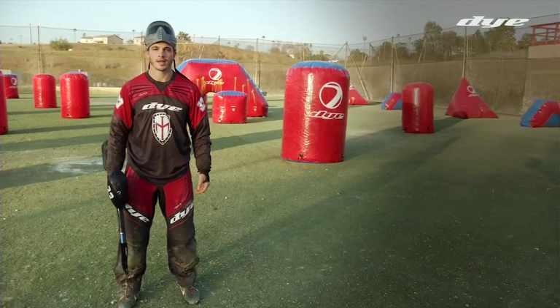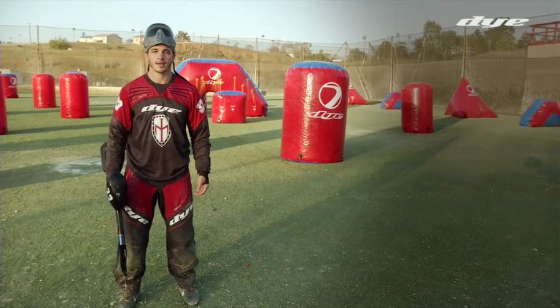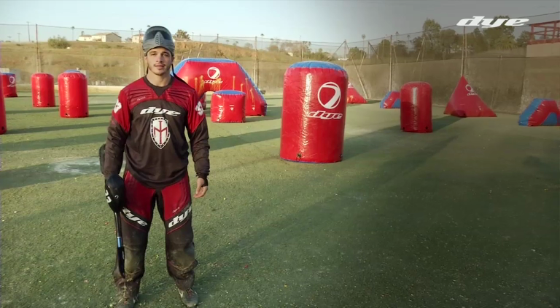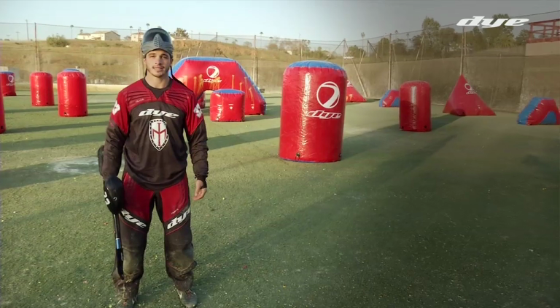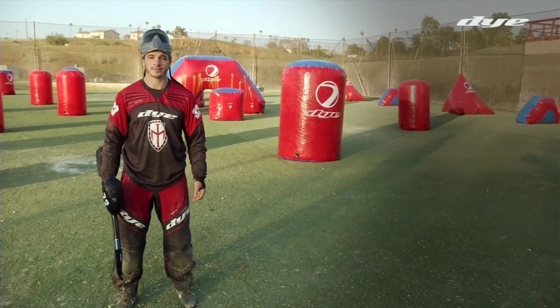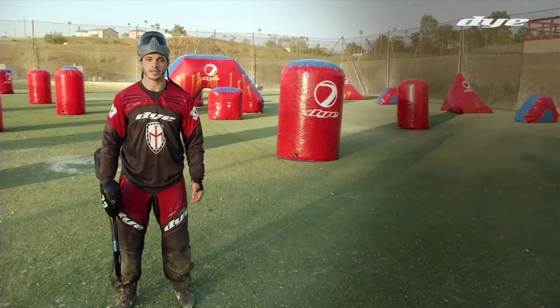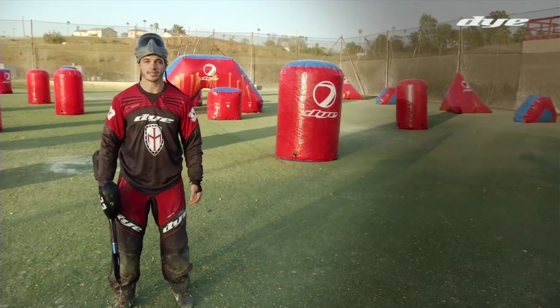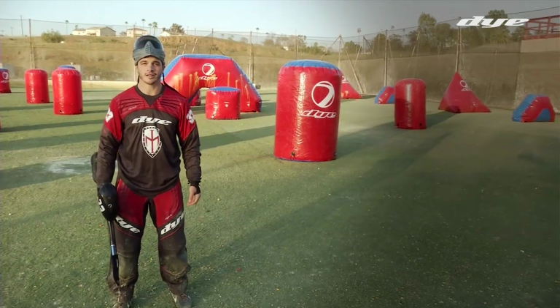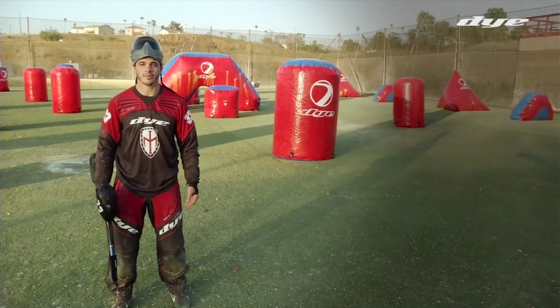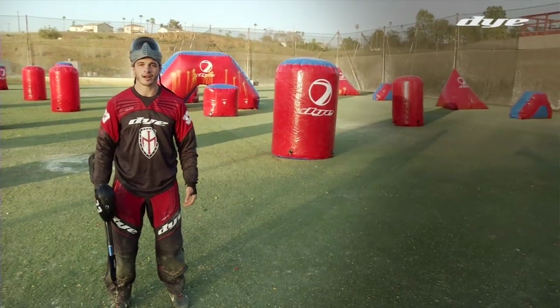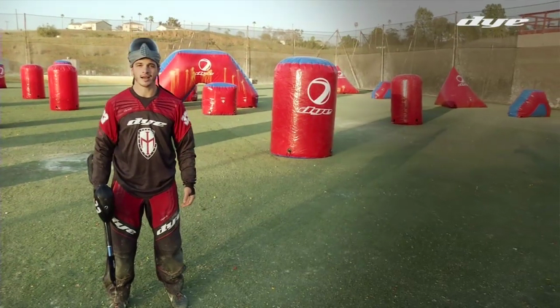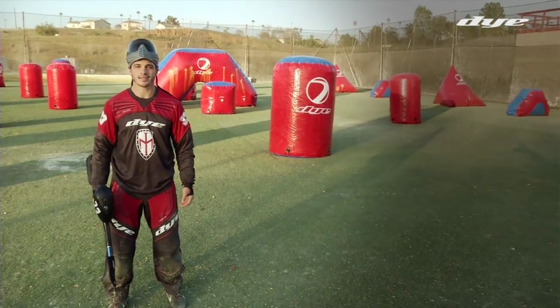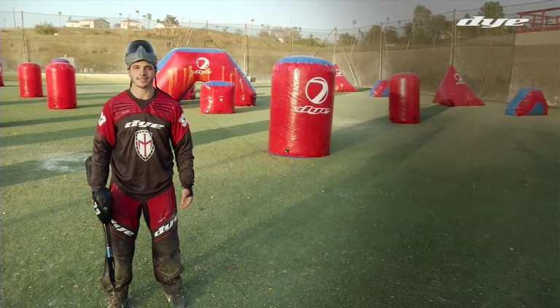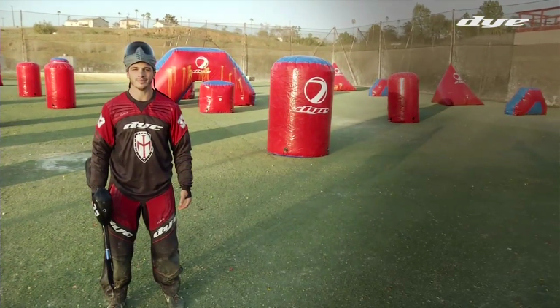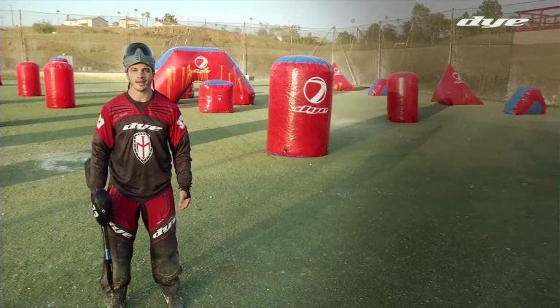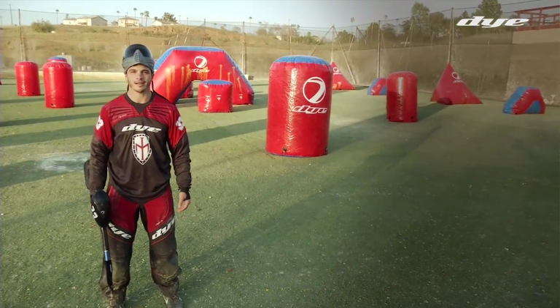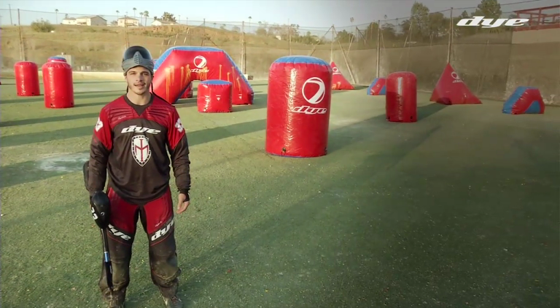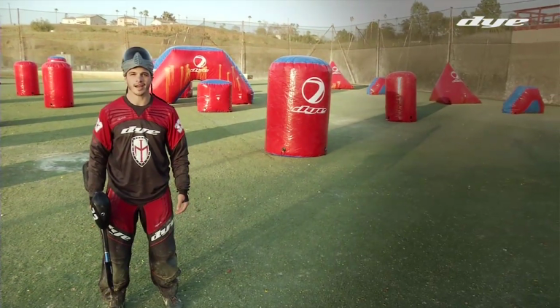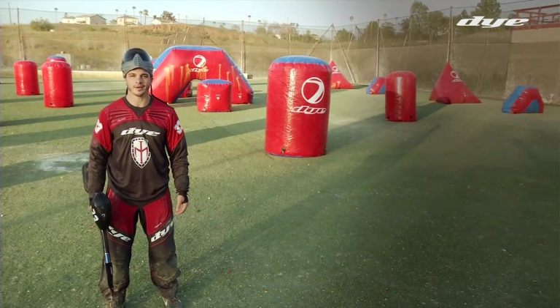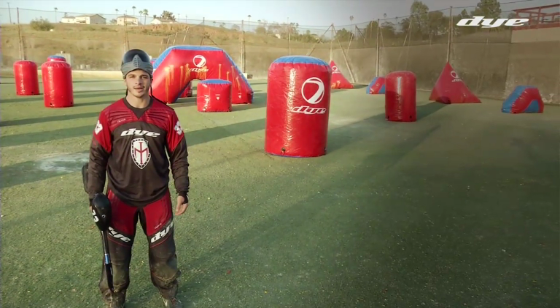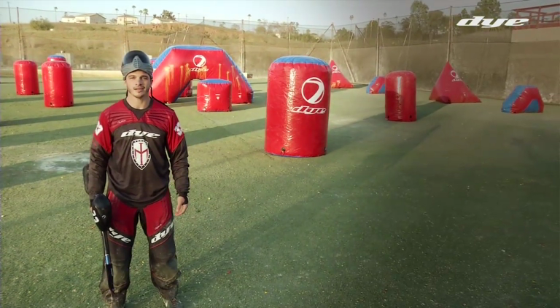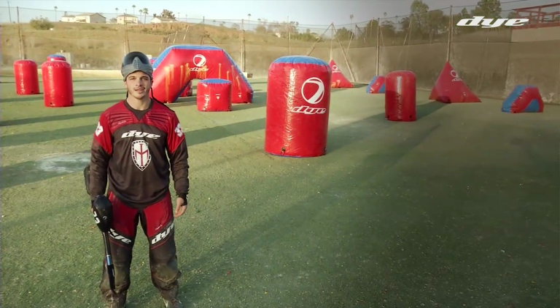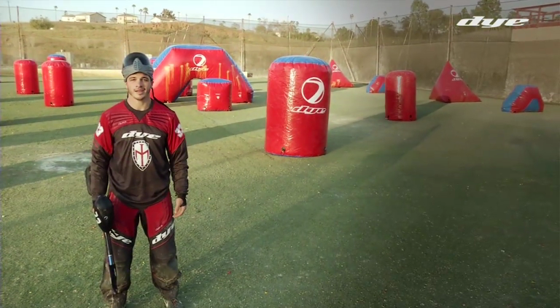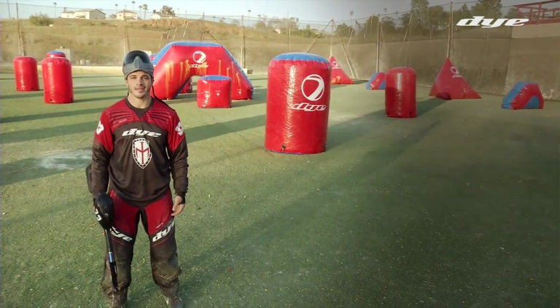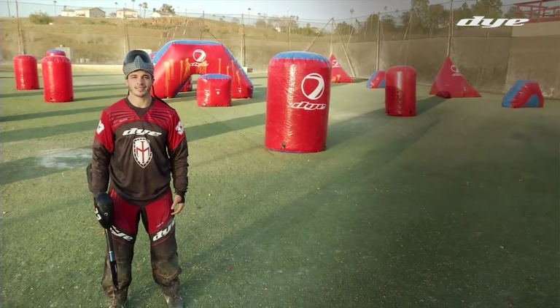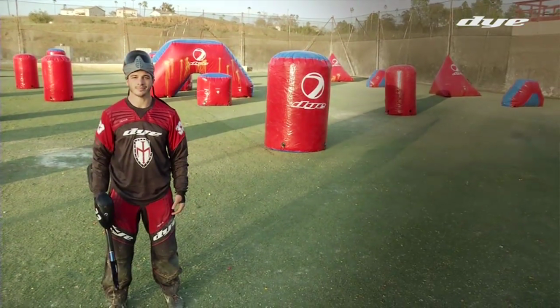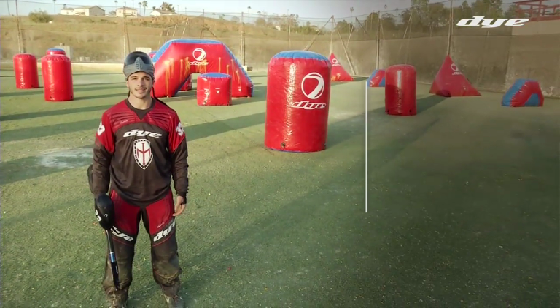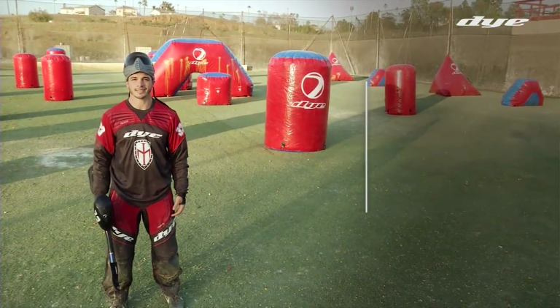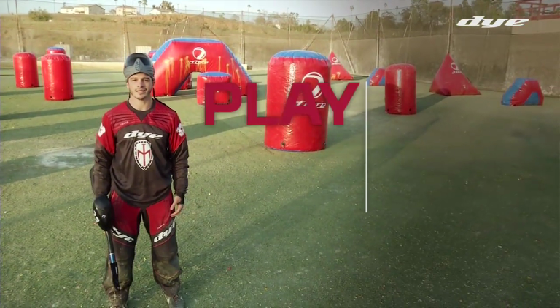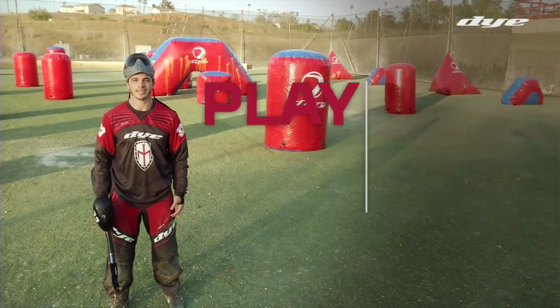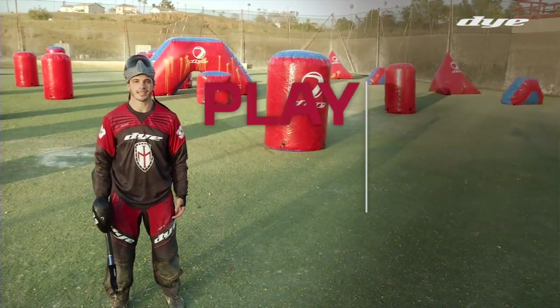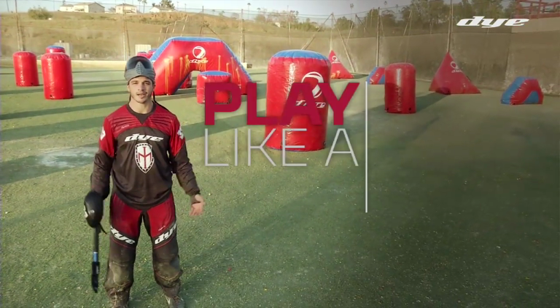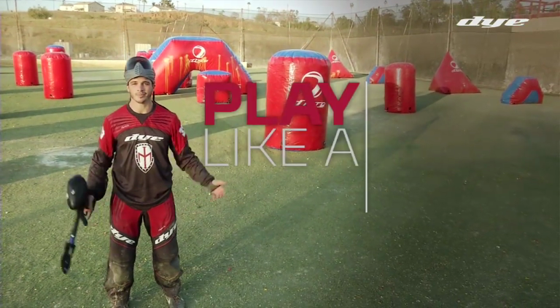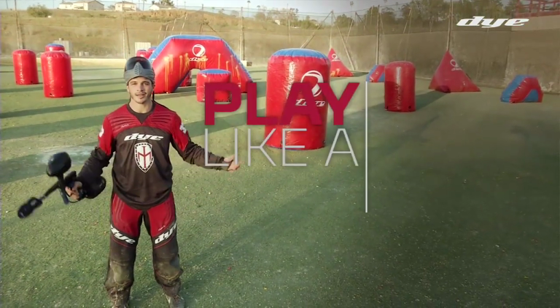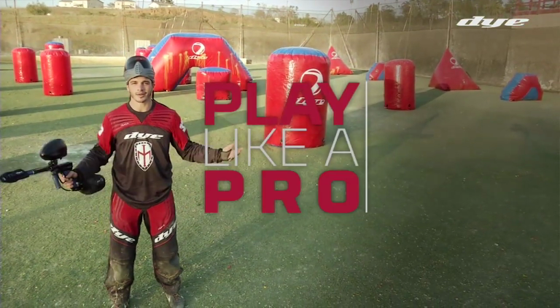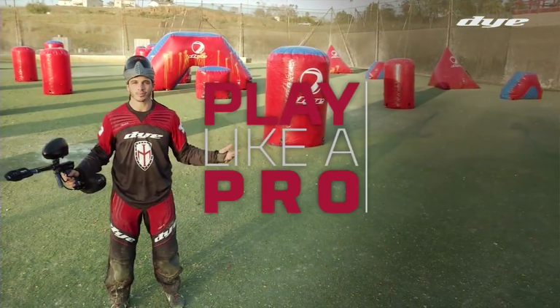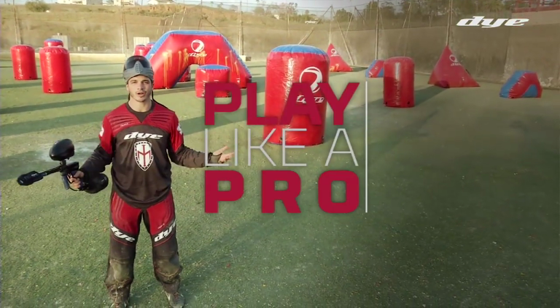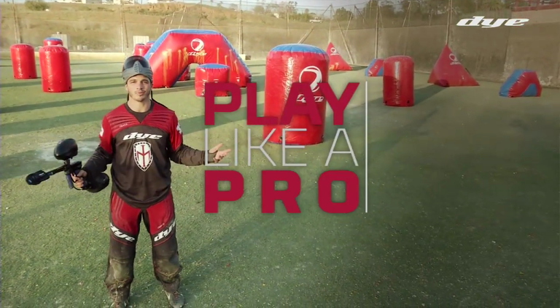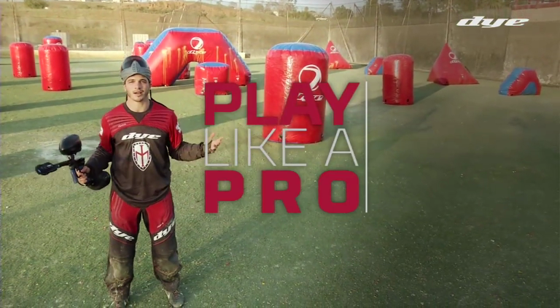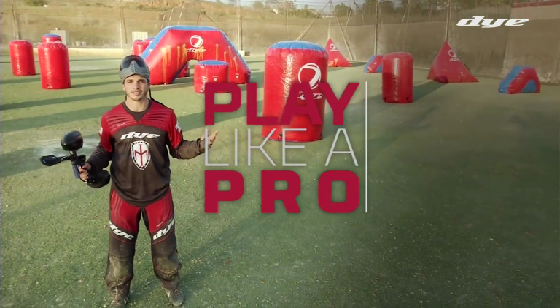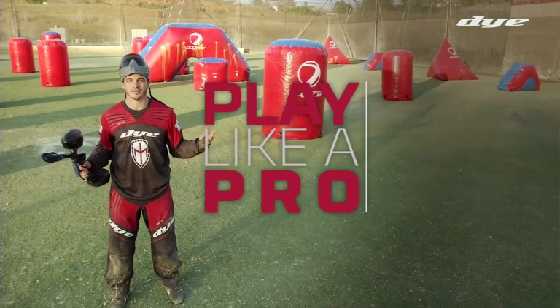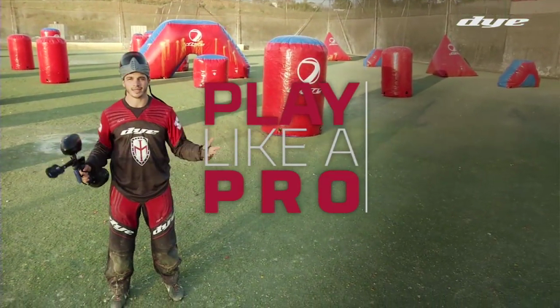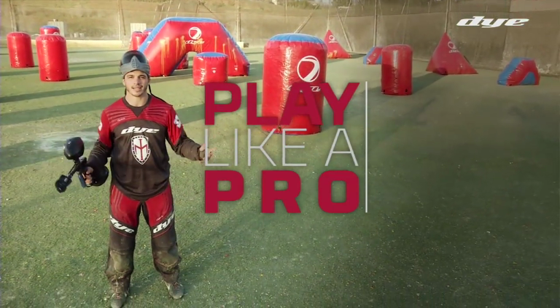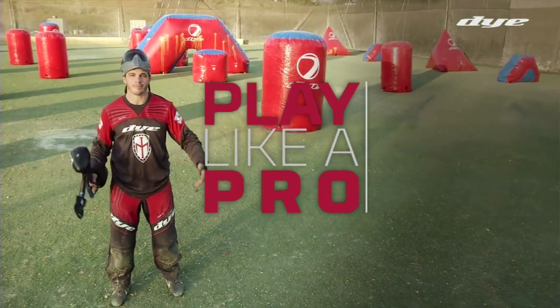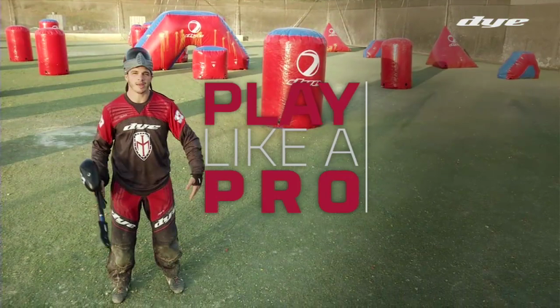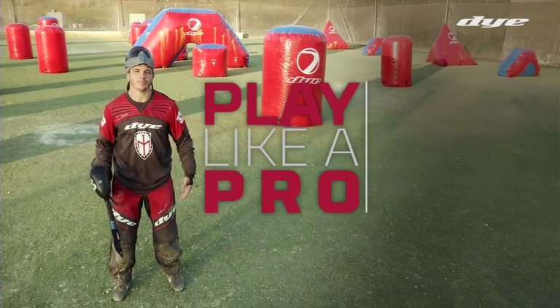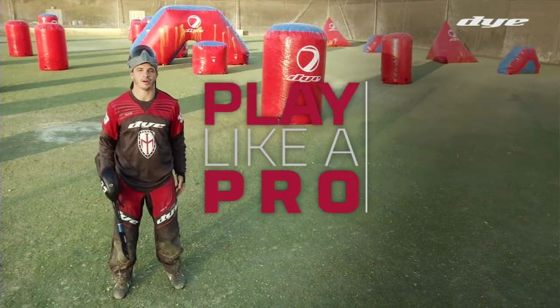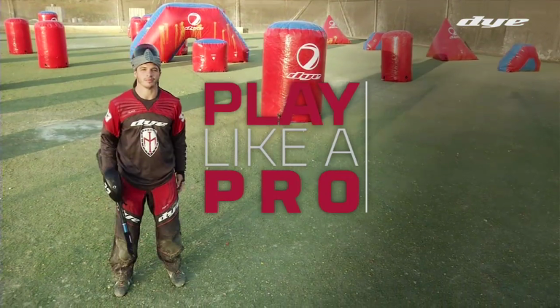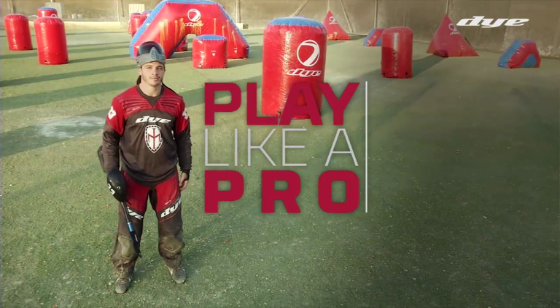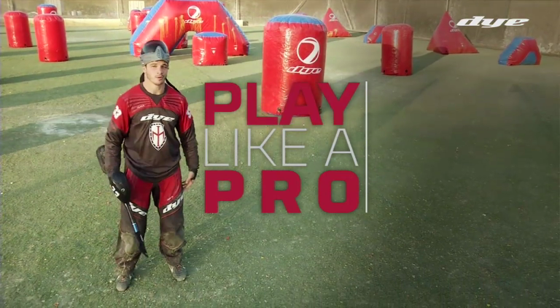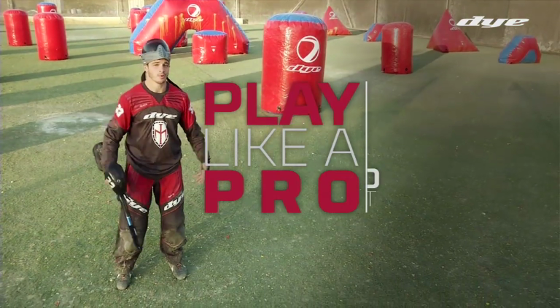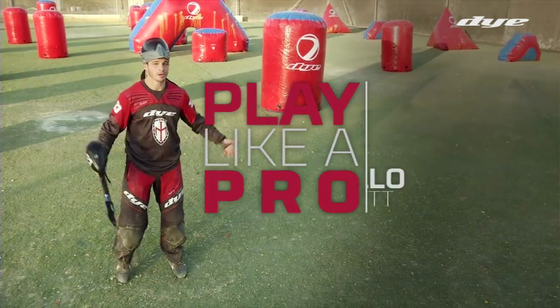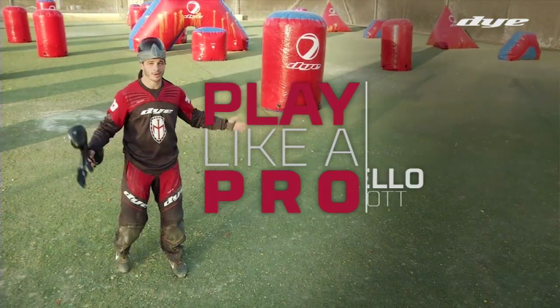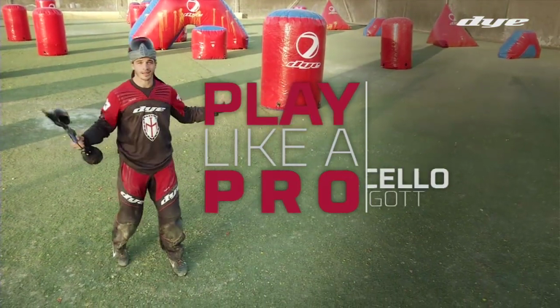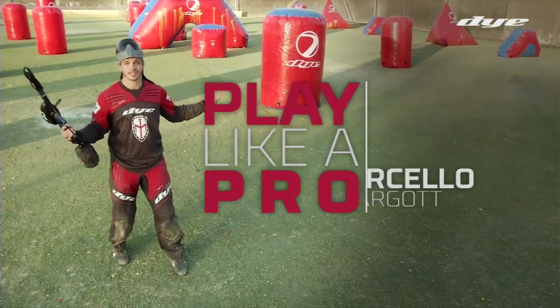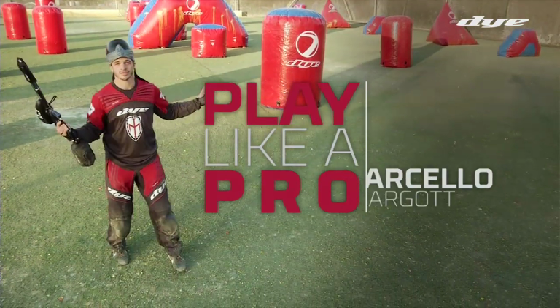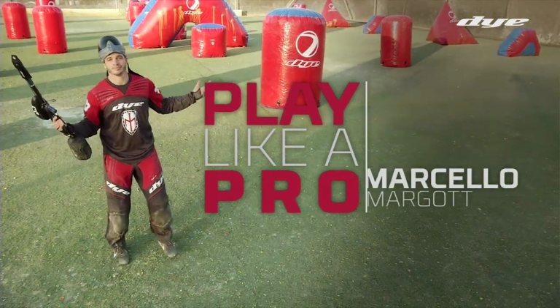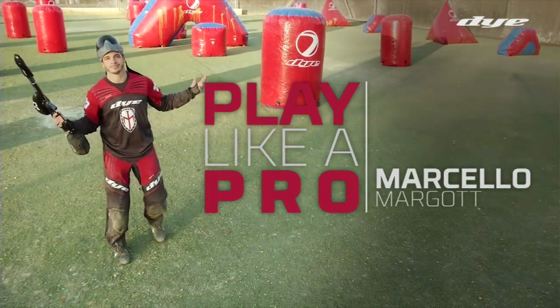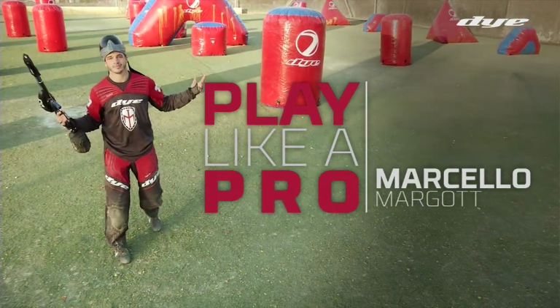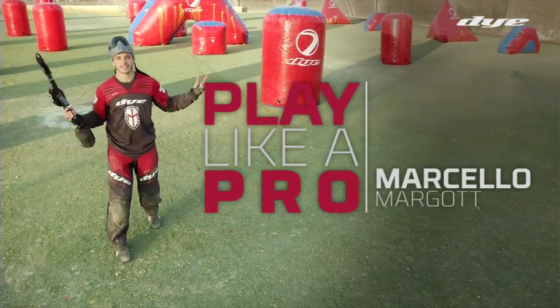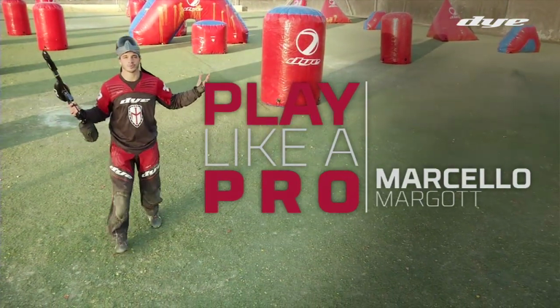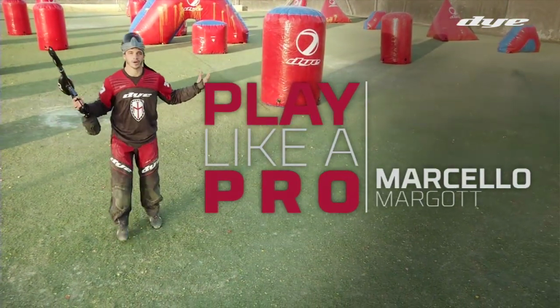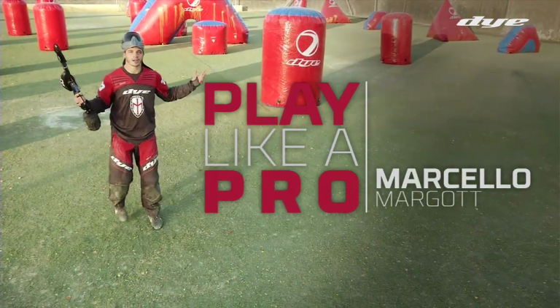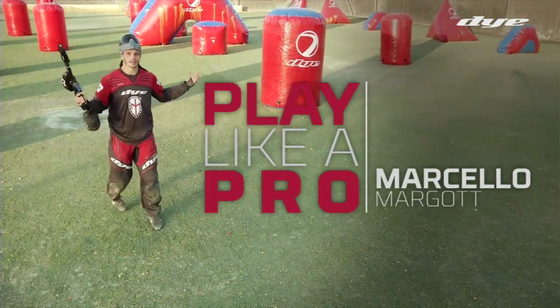This is Marcelo Margot, team LA Ironmen, and this is my series, How to Play Like a Pro, brought to you by Dye Paintball. Welcome to my classroom. Let's get to work.